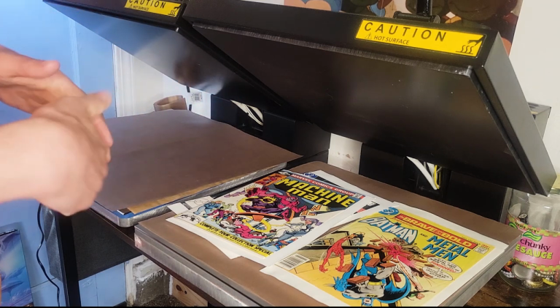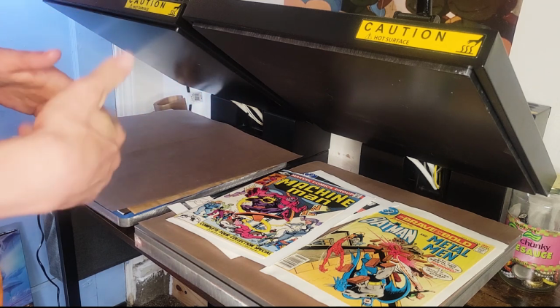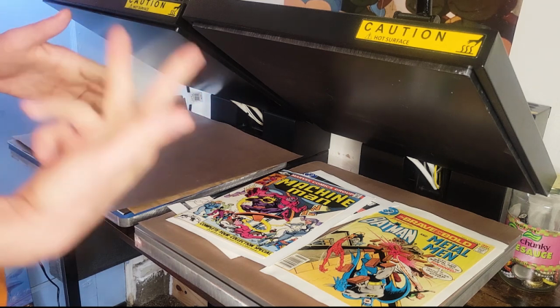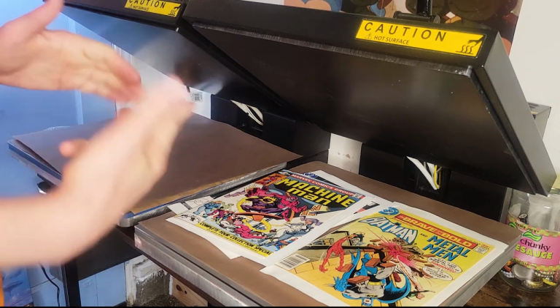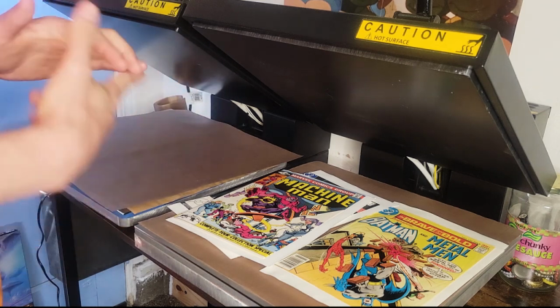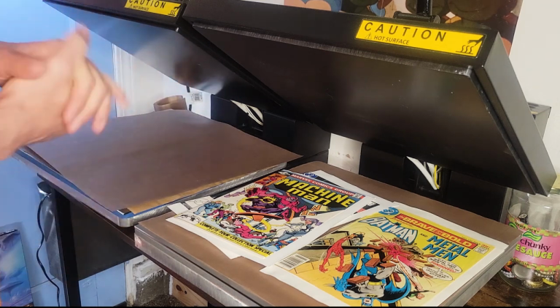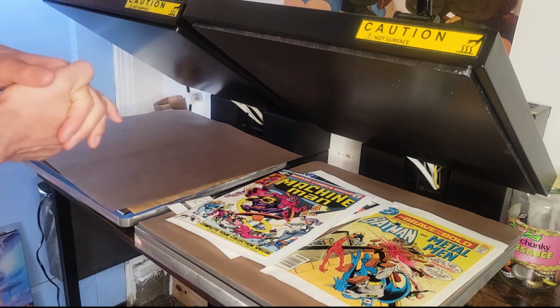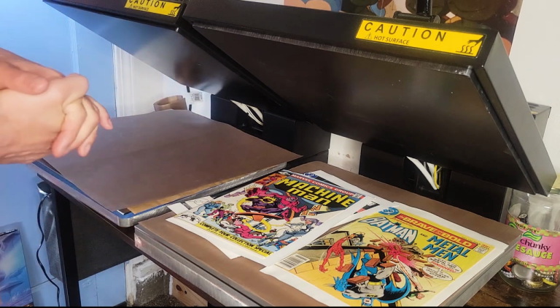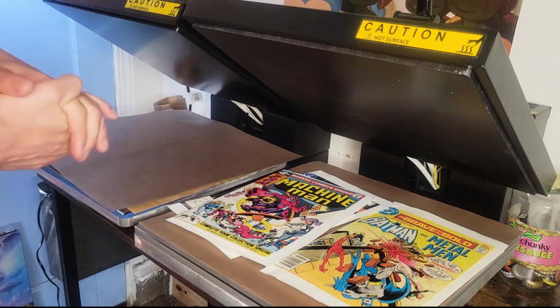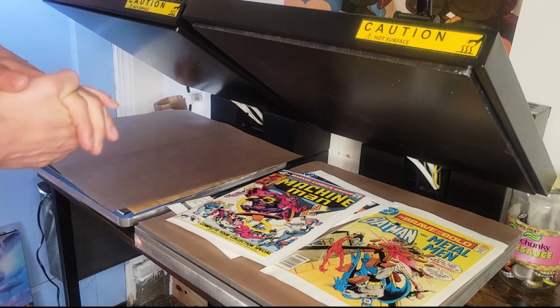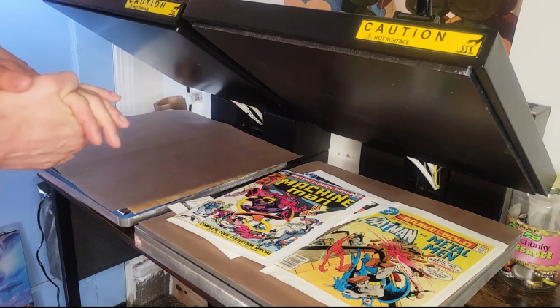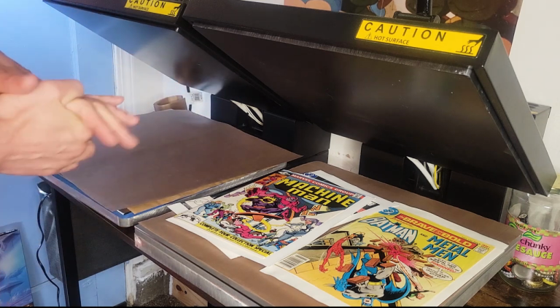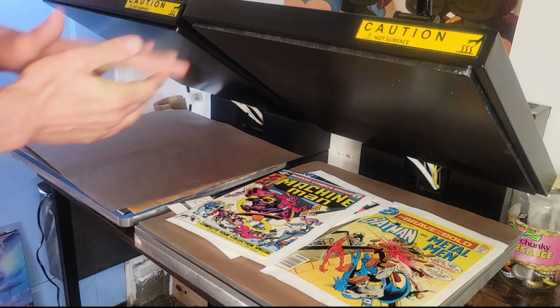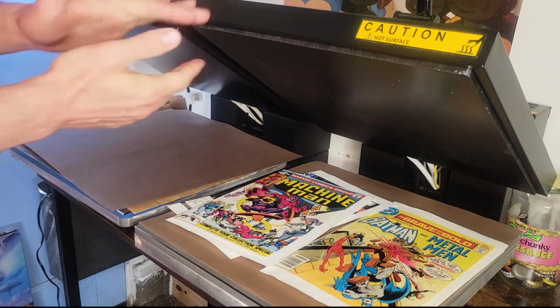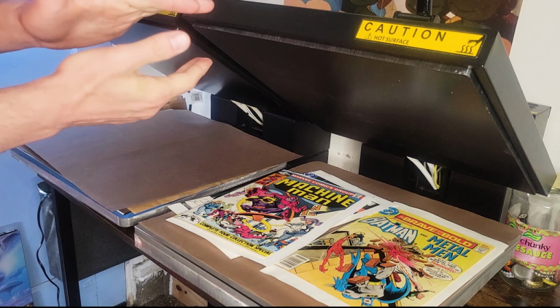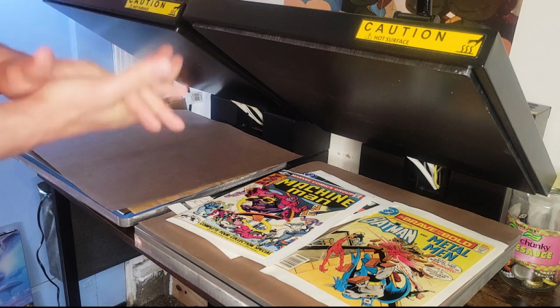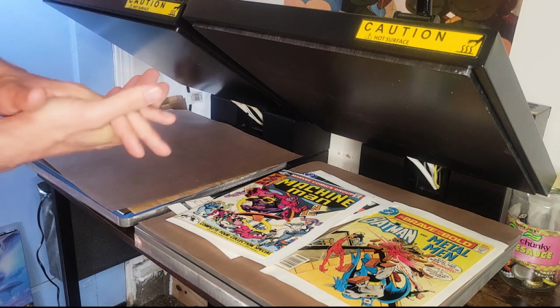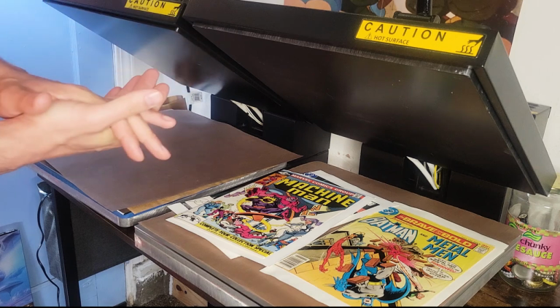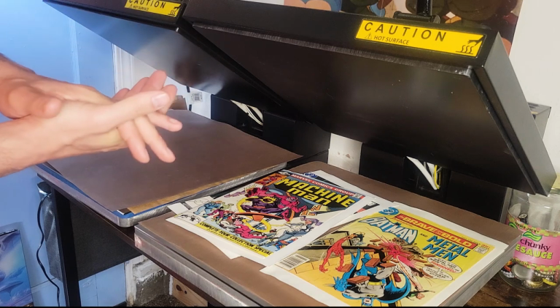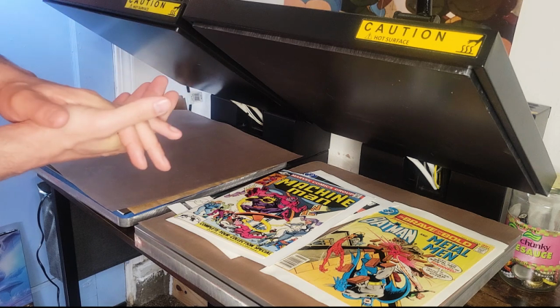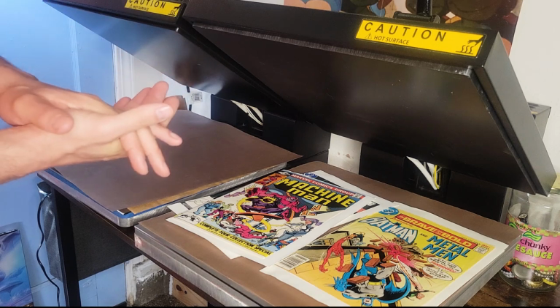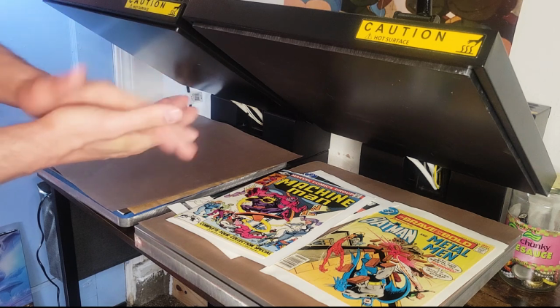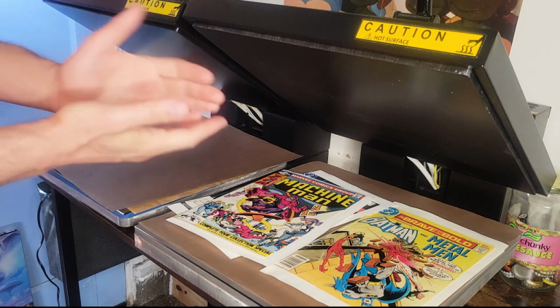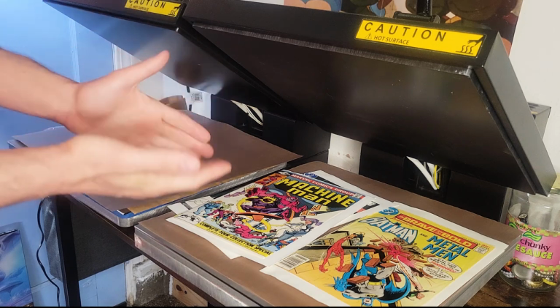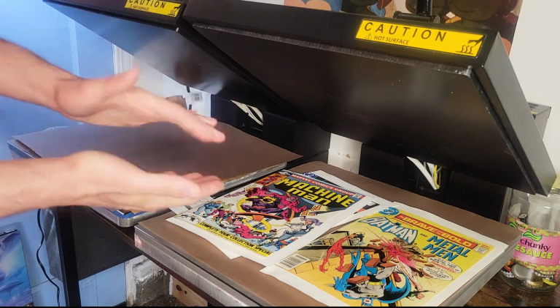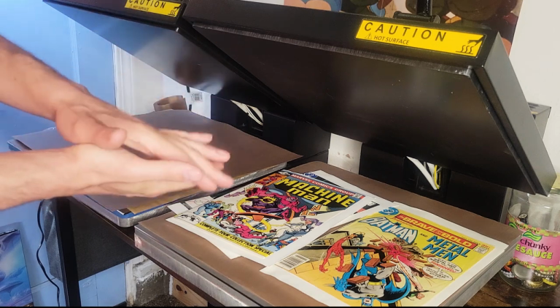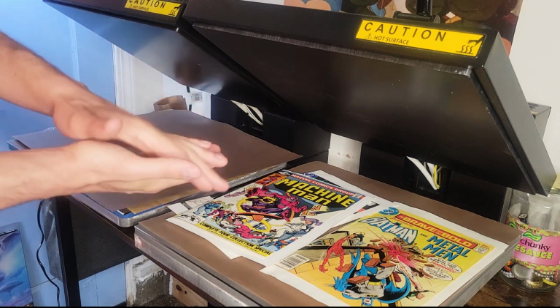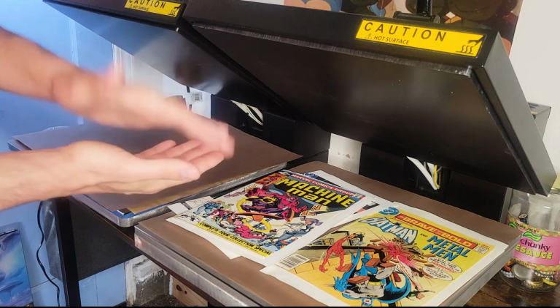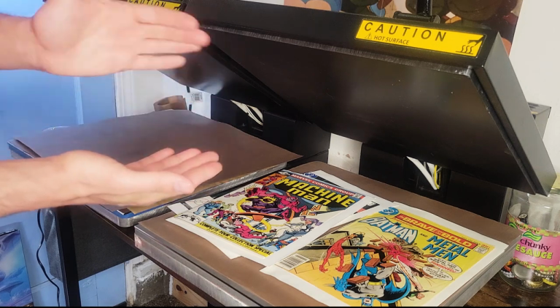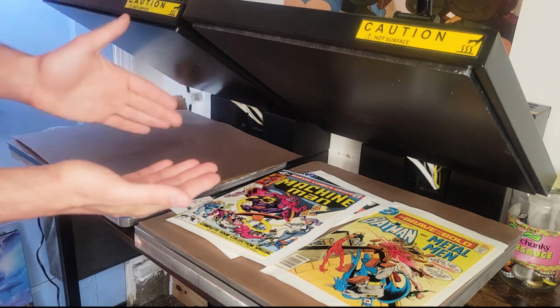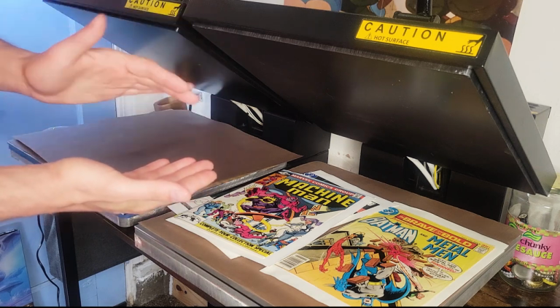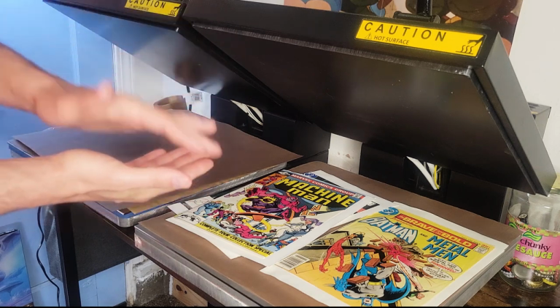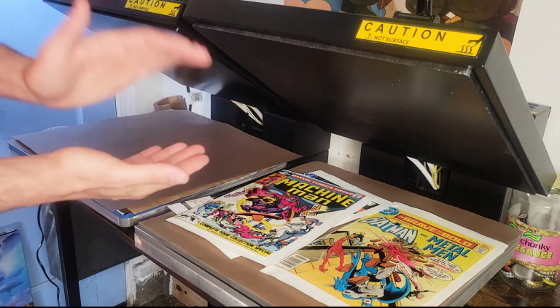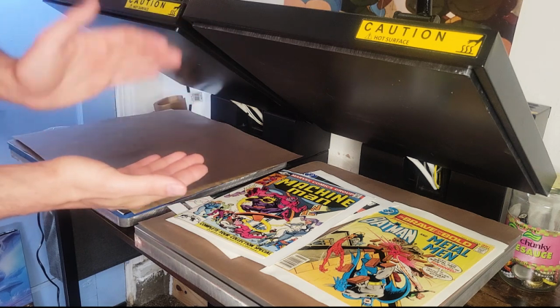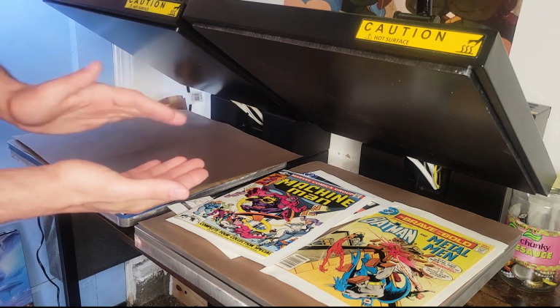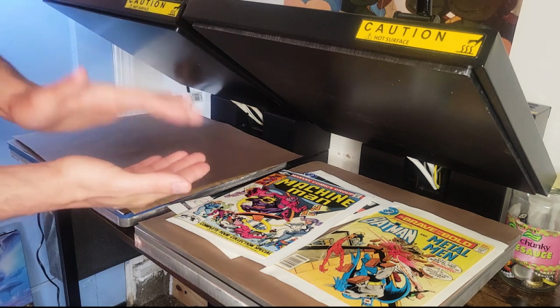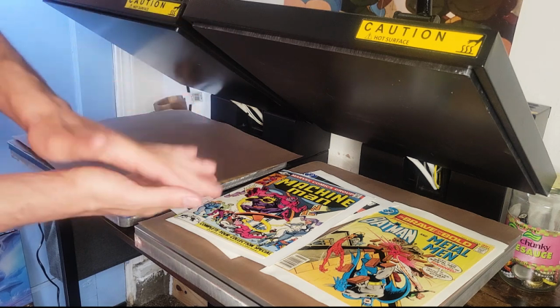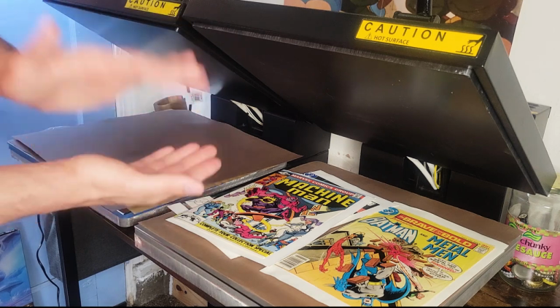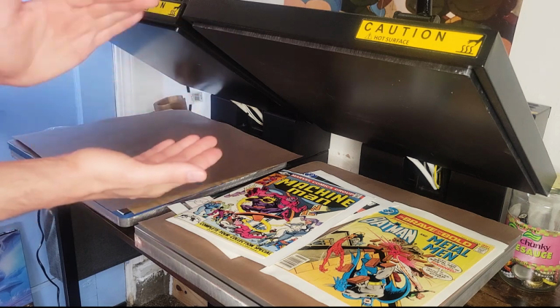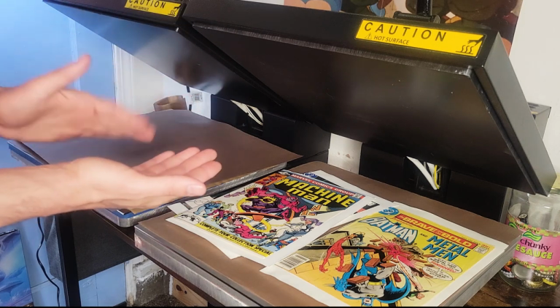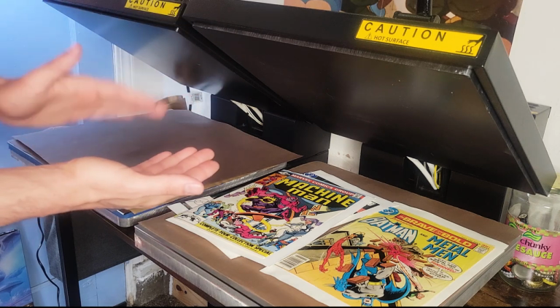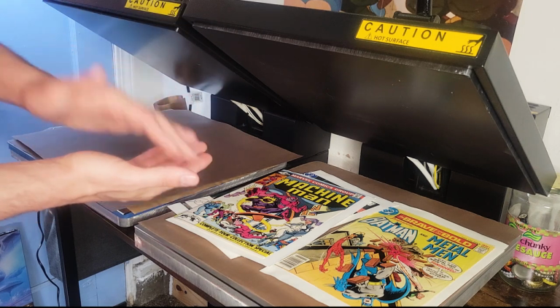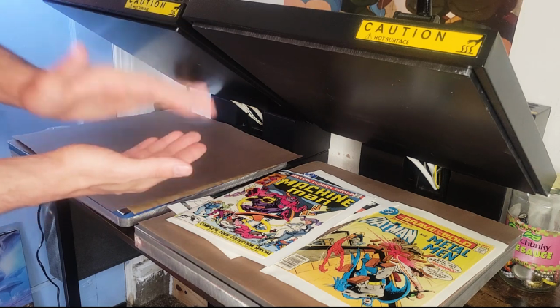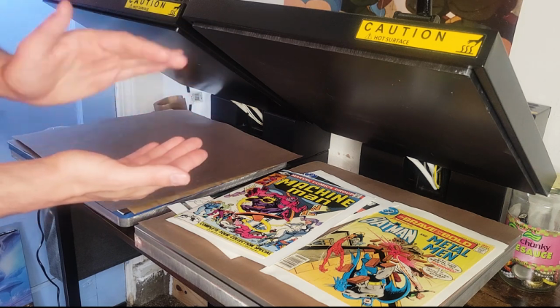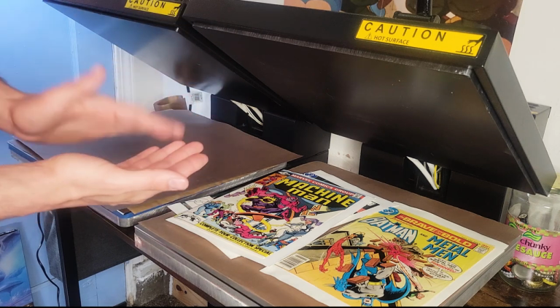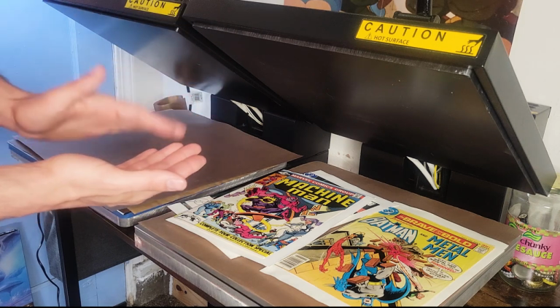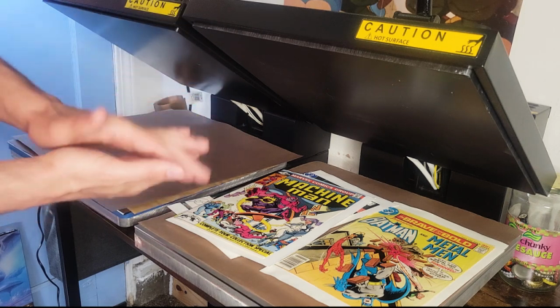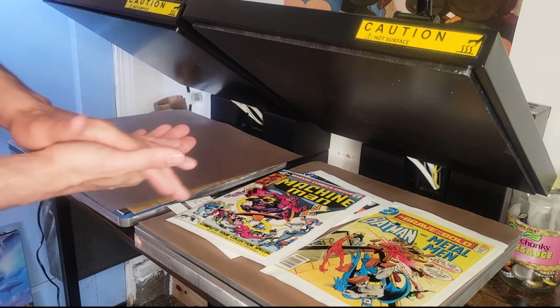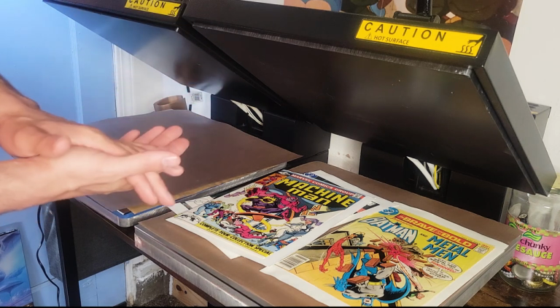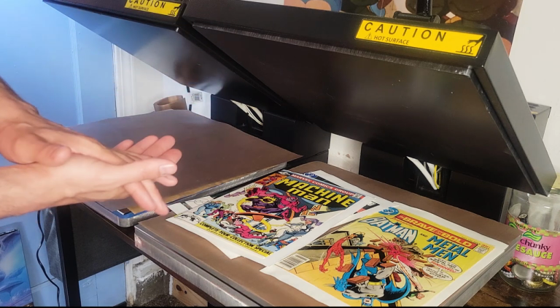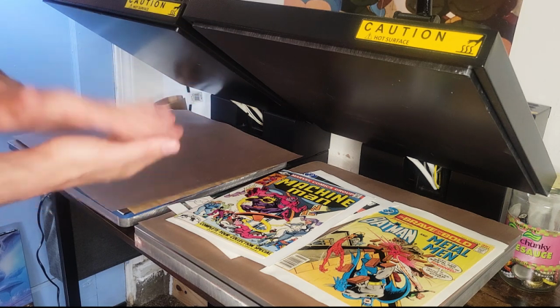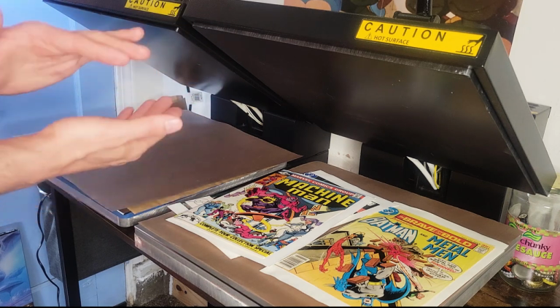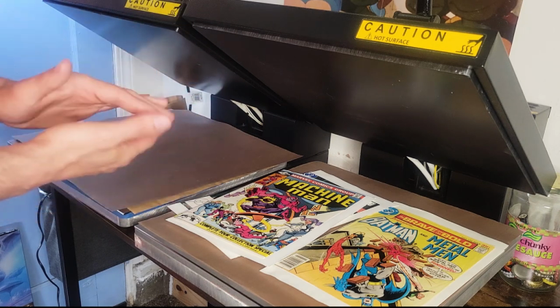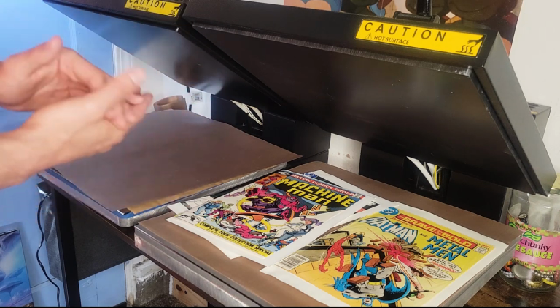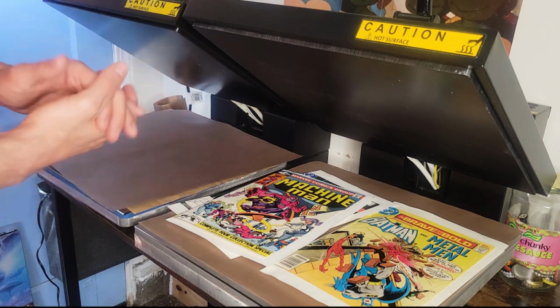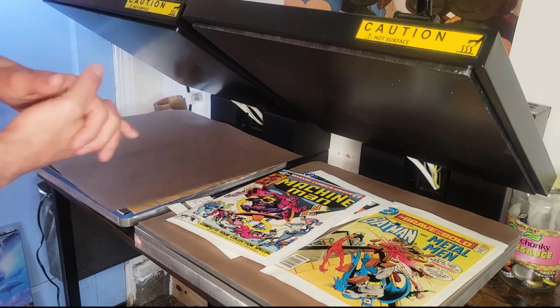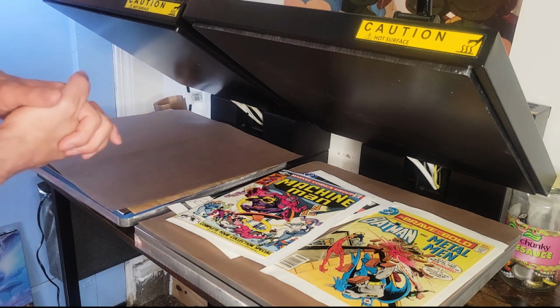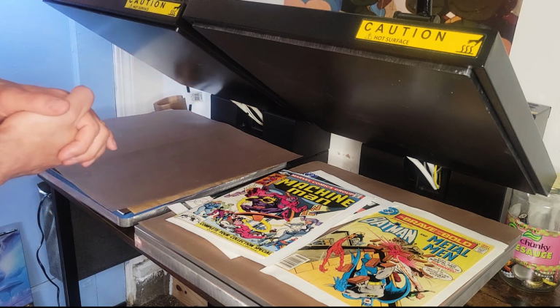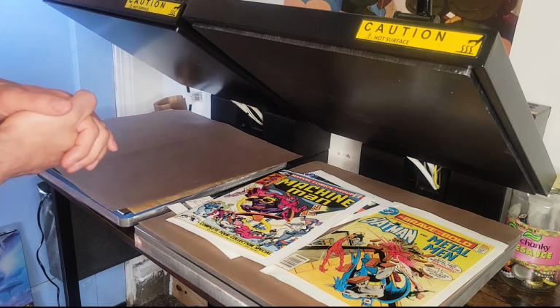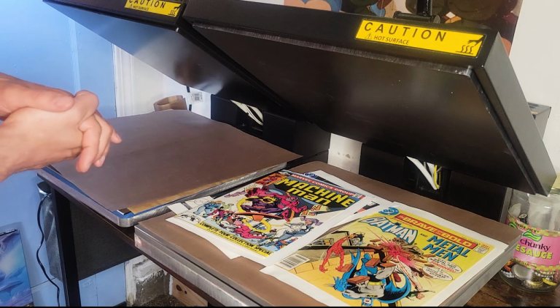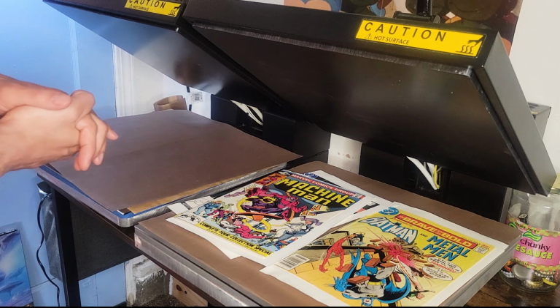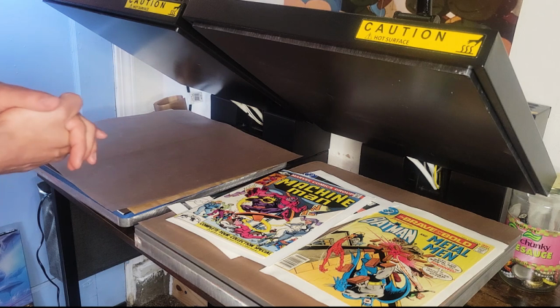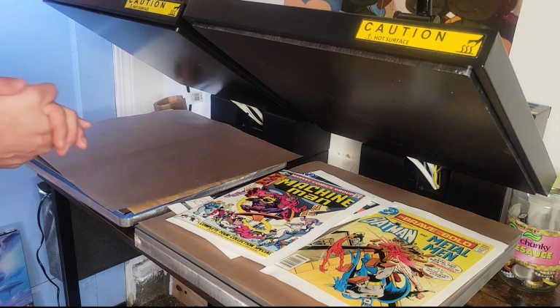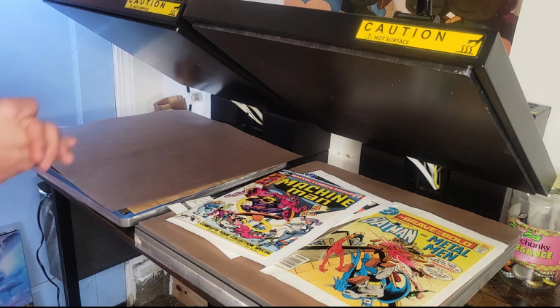The second thing — they pull ink off the pages really easily as well.